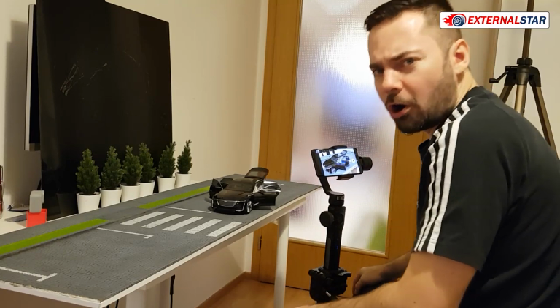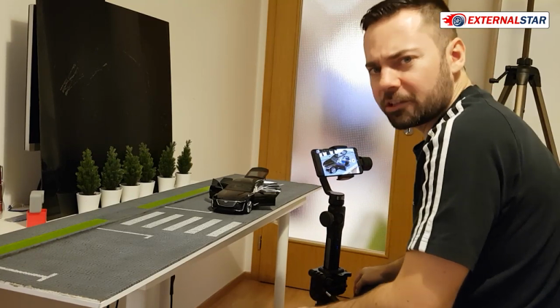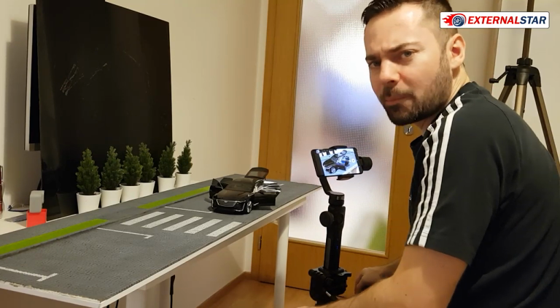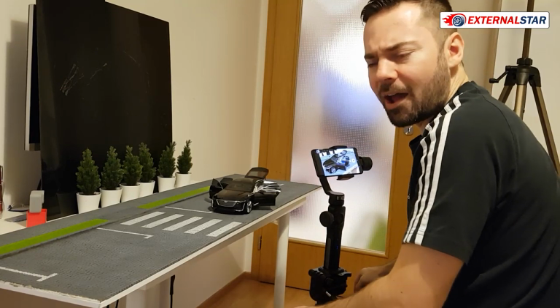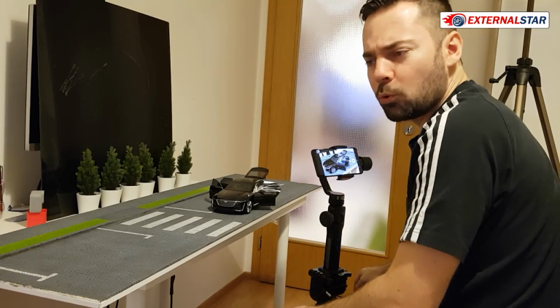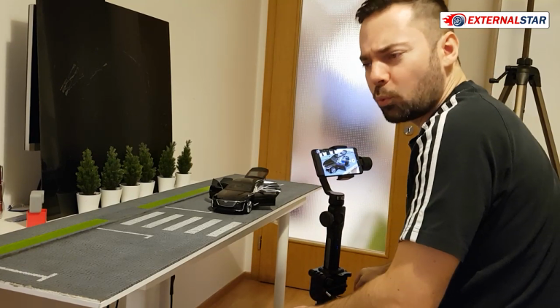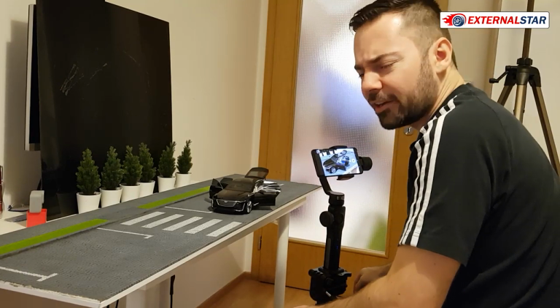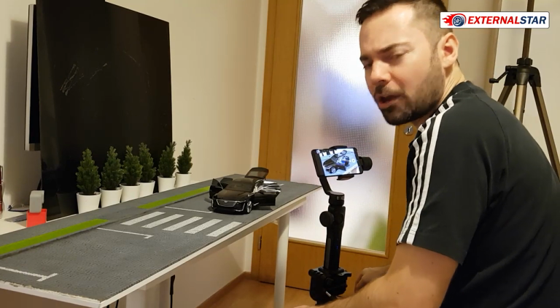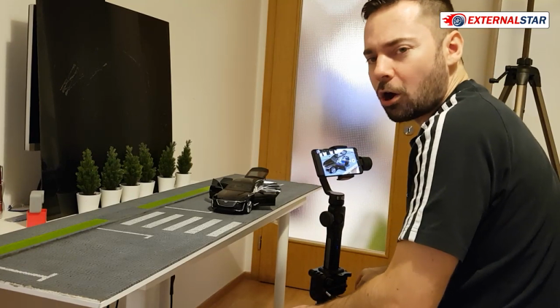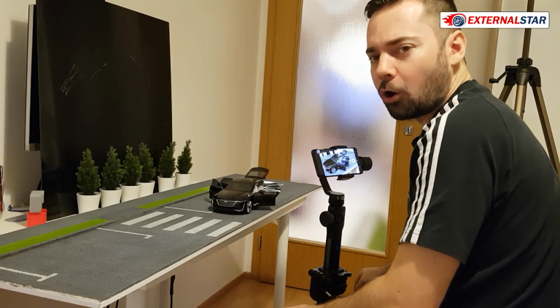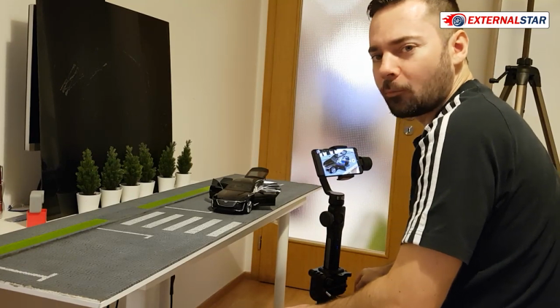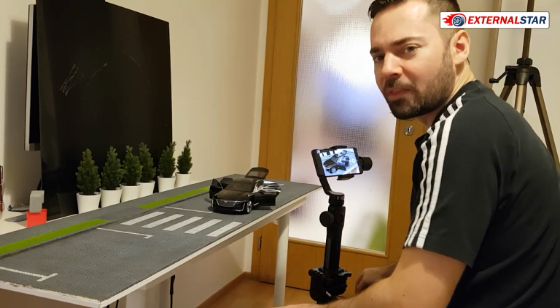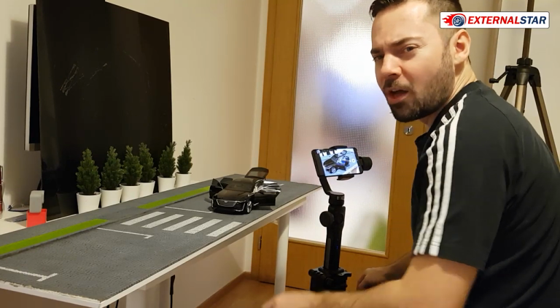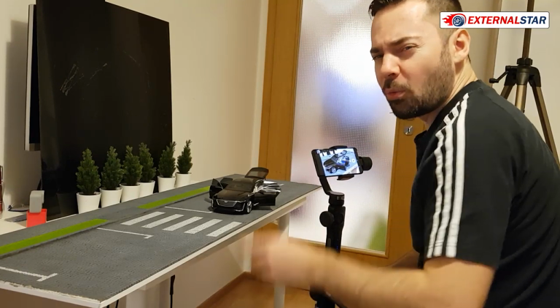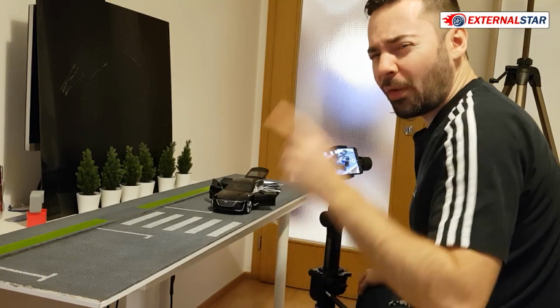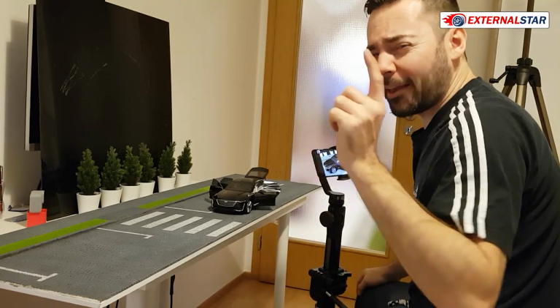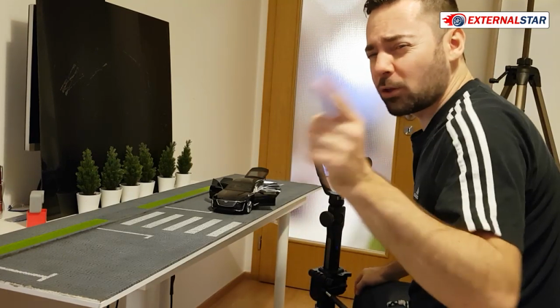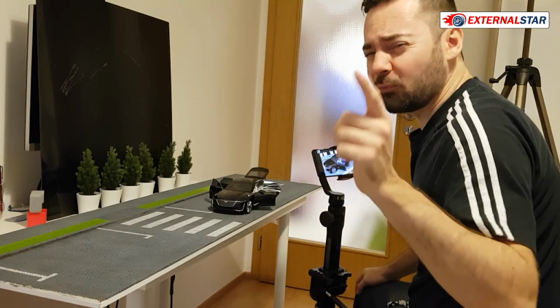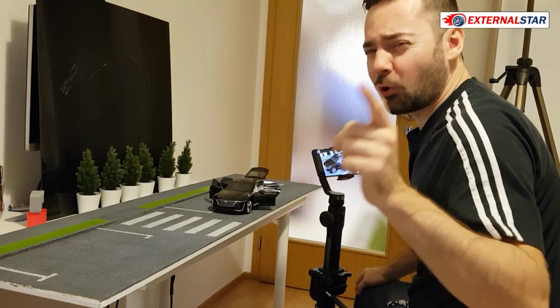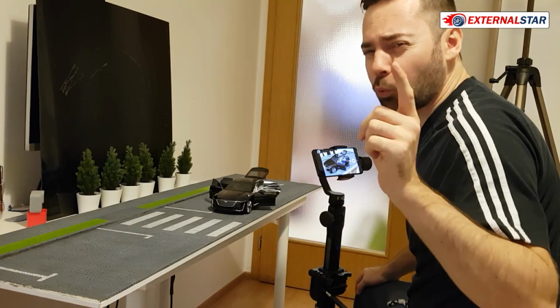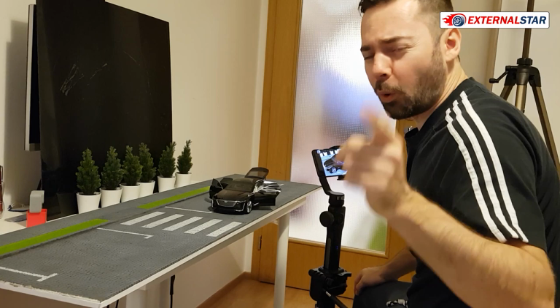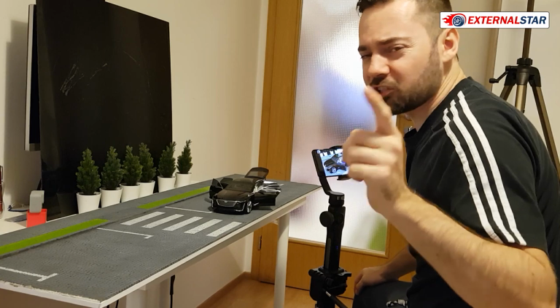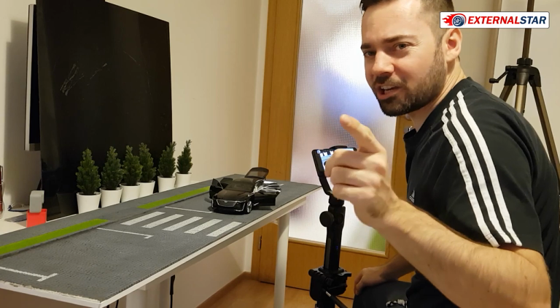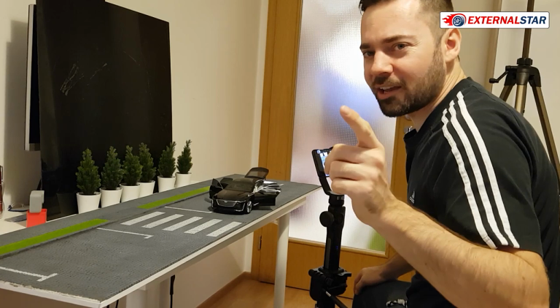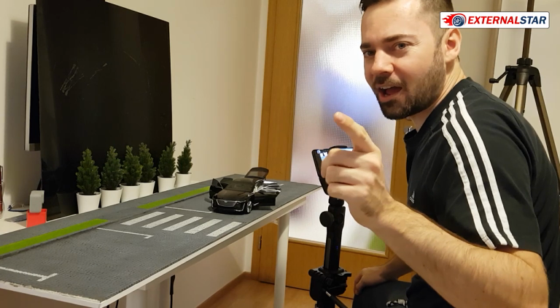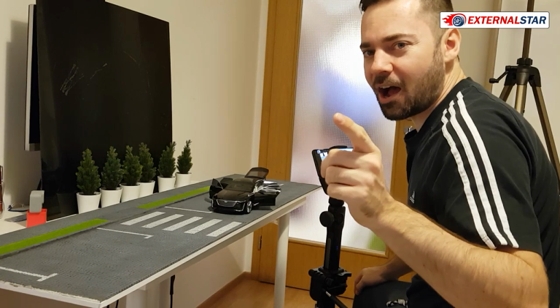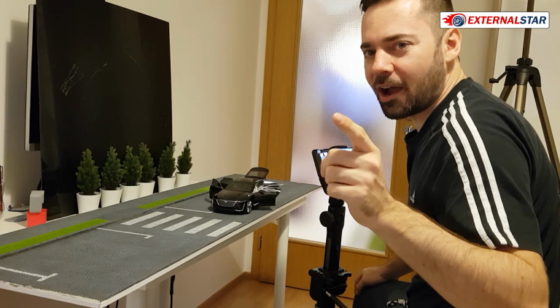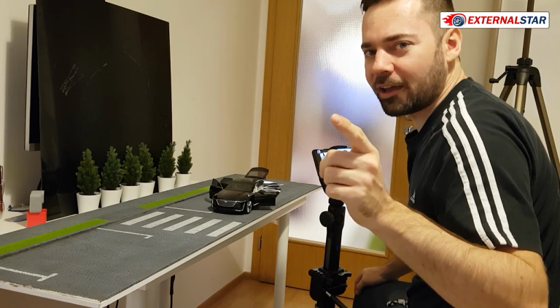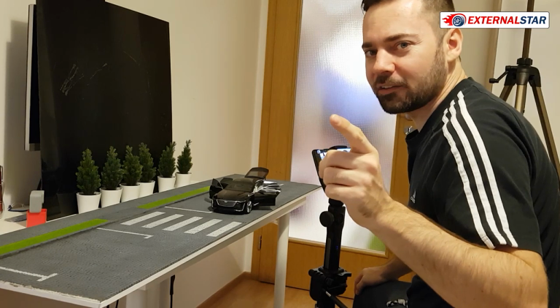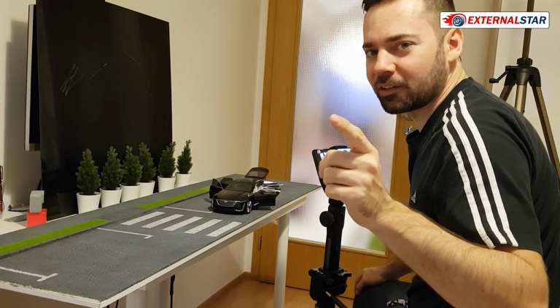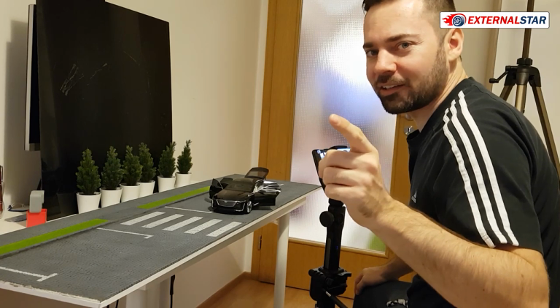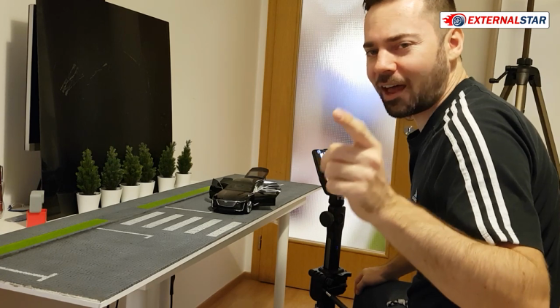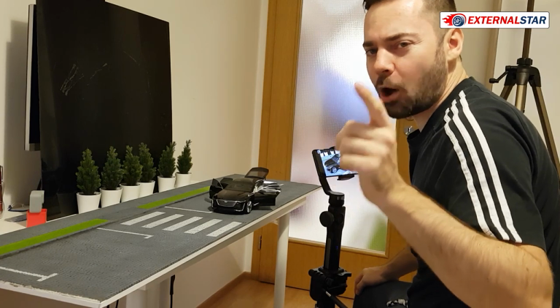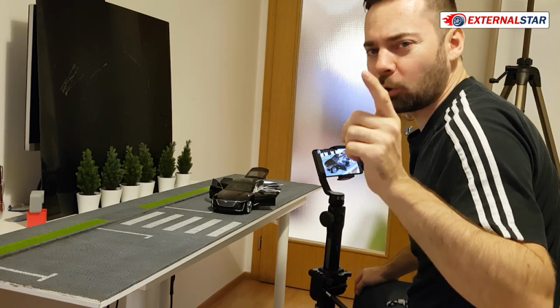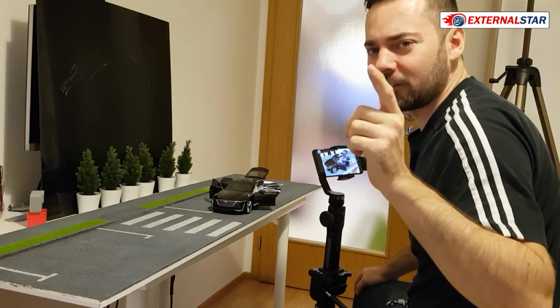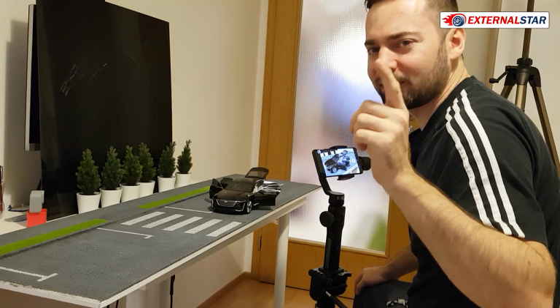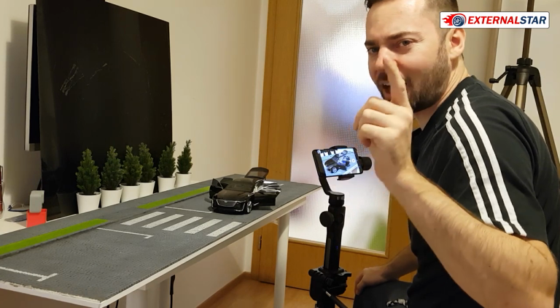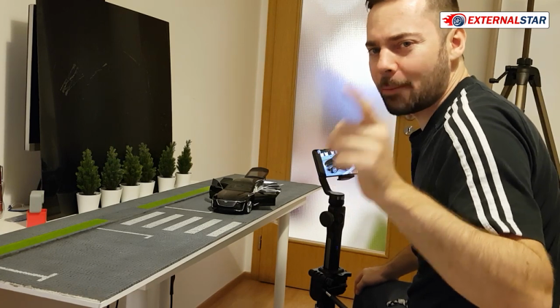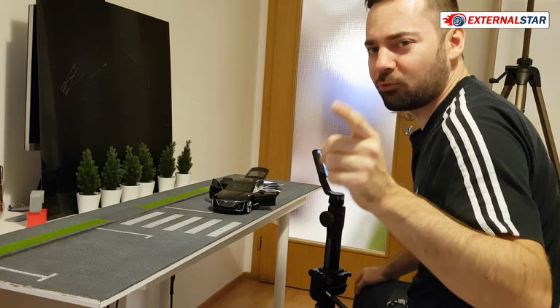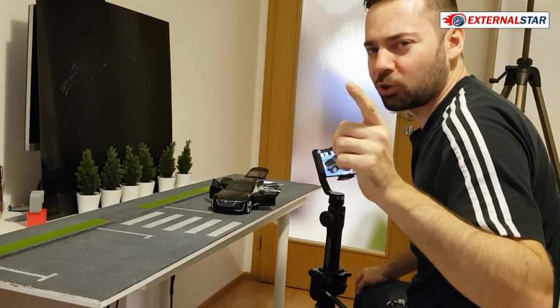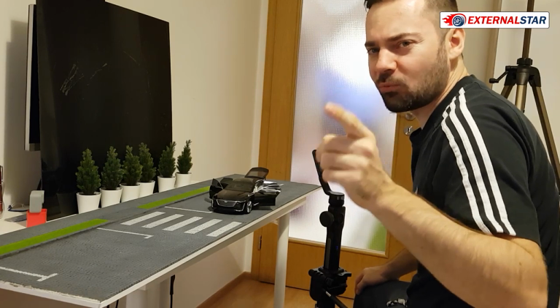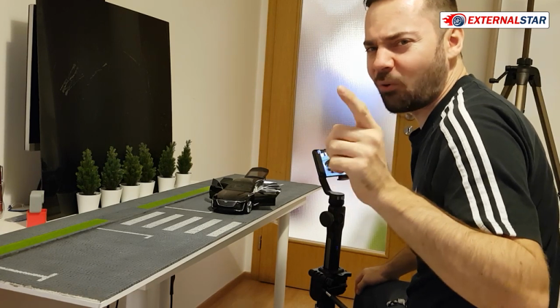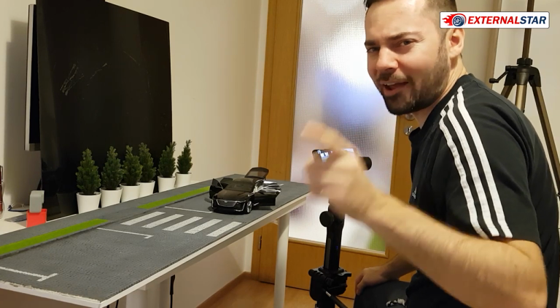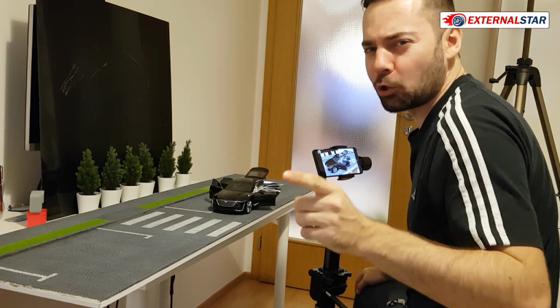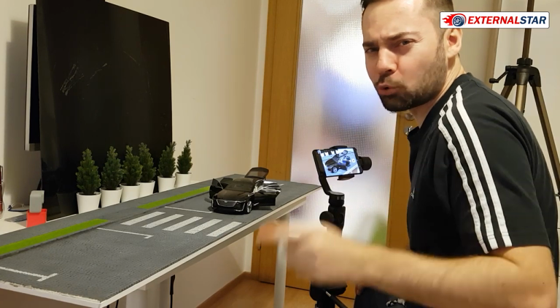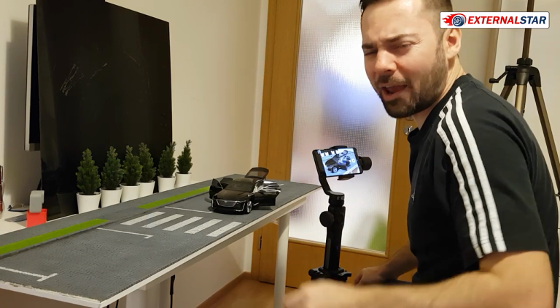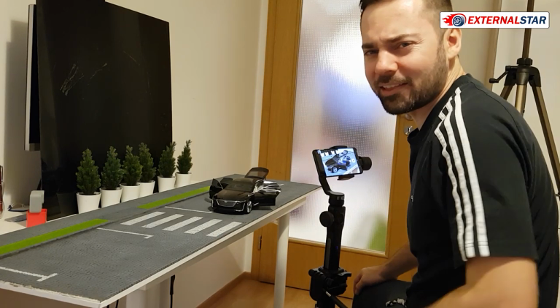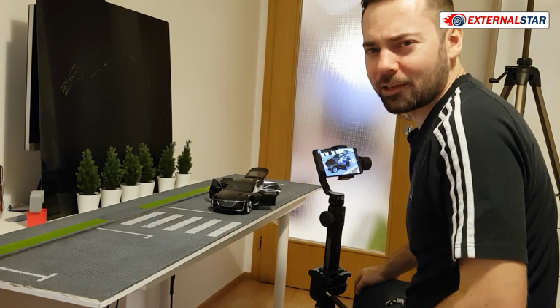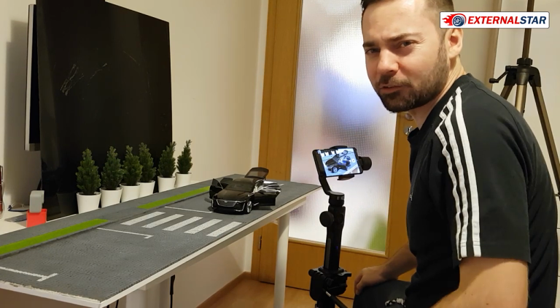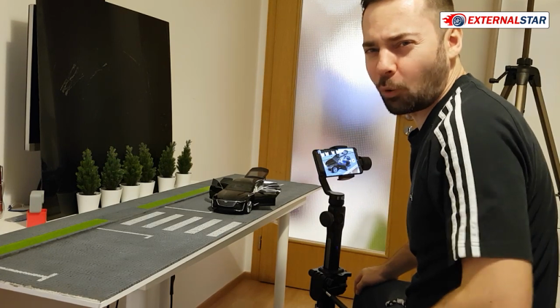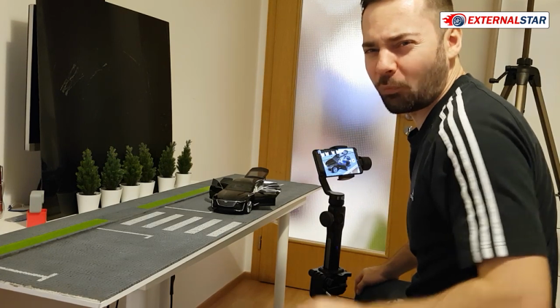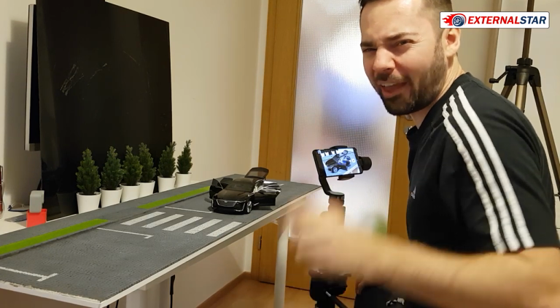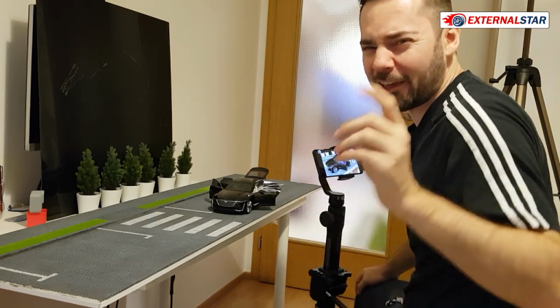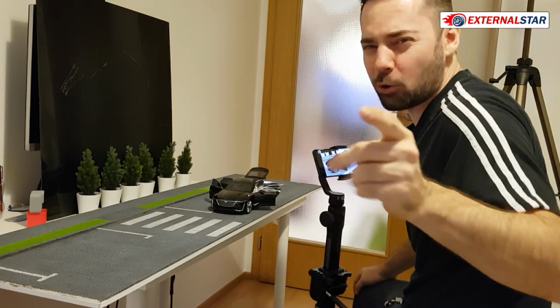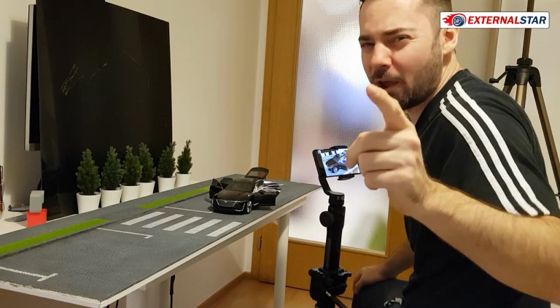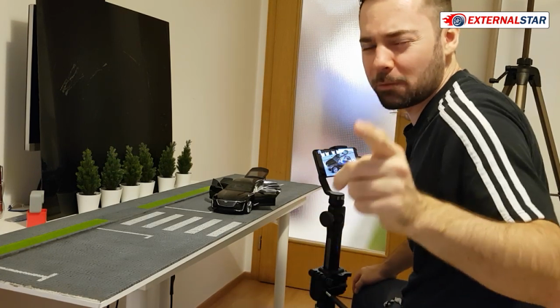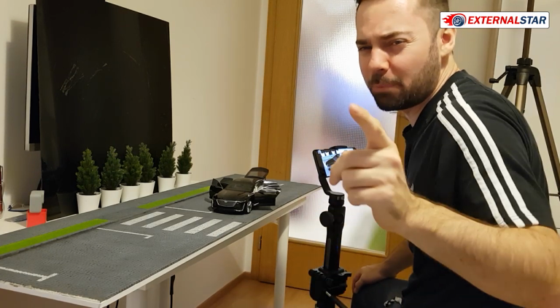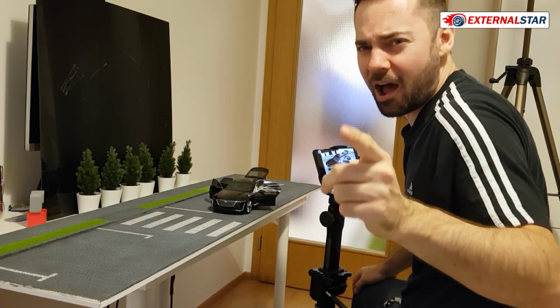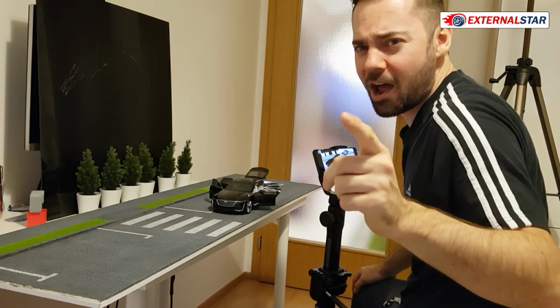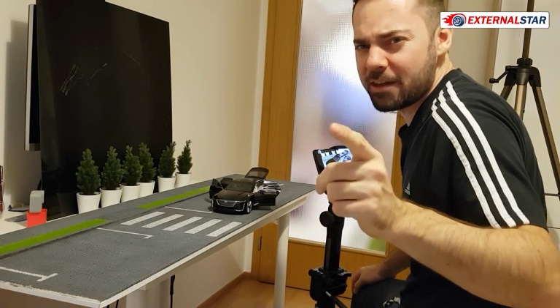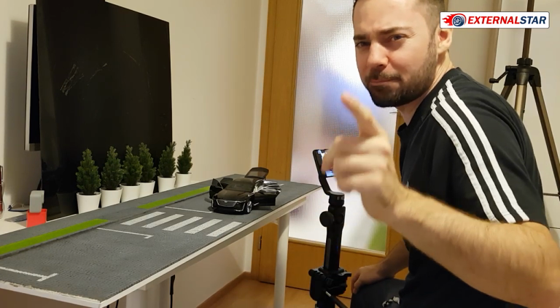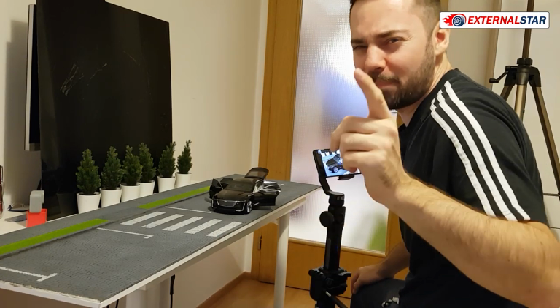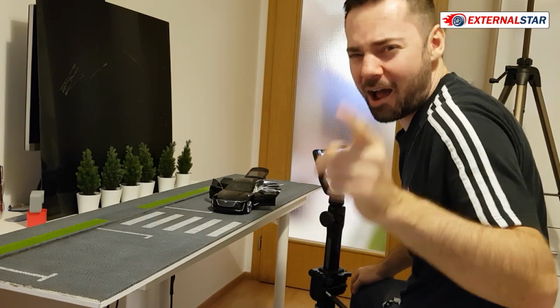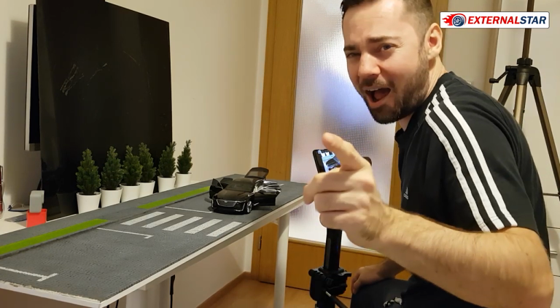So this is the Cadillac Escala. I hope you enjoyed my video. Thank you for watching guys, and now it's only time for the final rating. Thank you and bye bye.